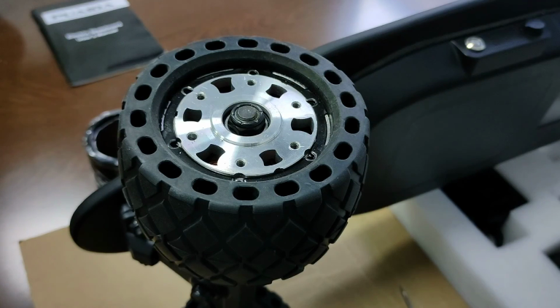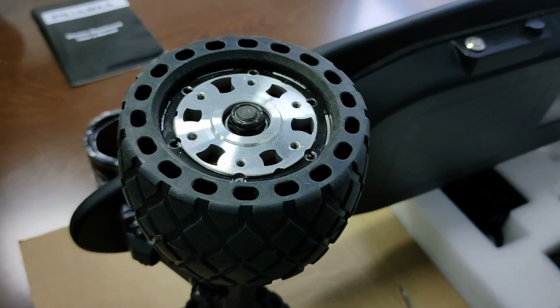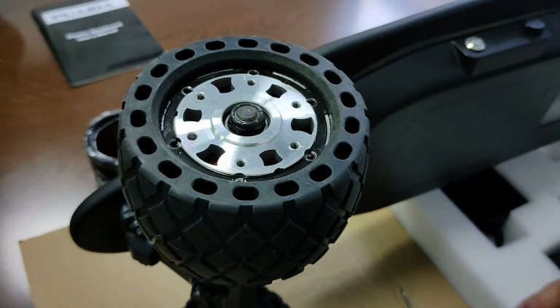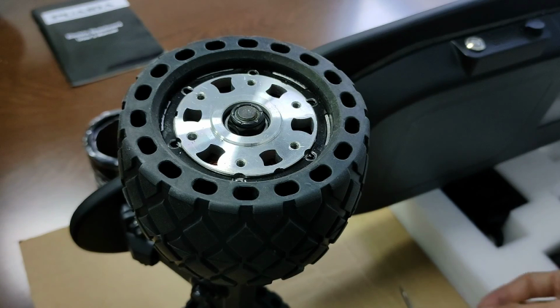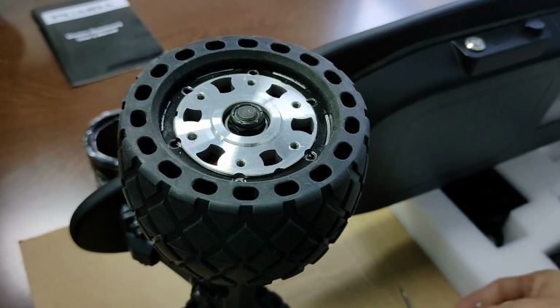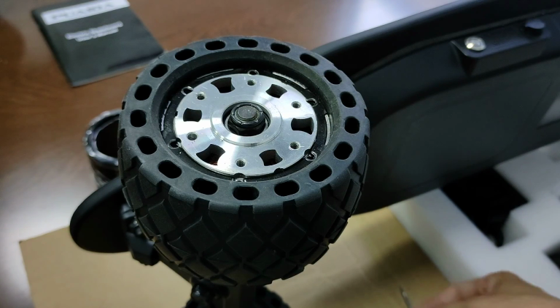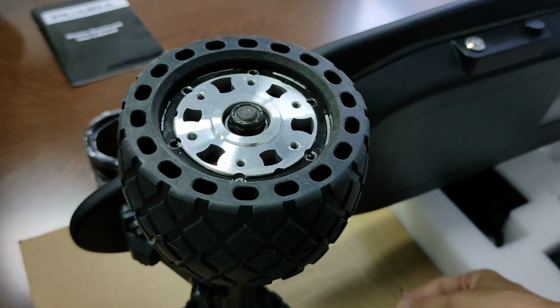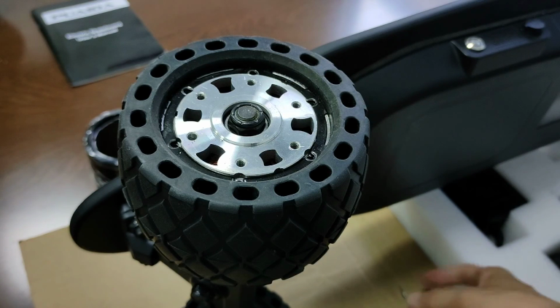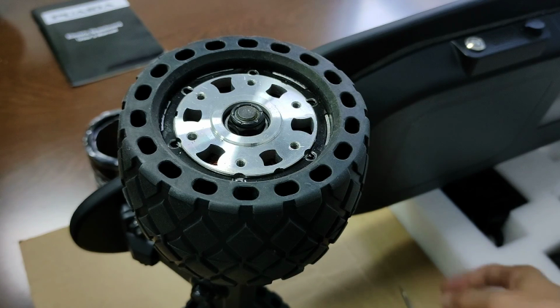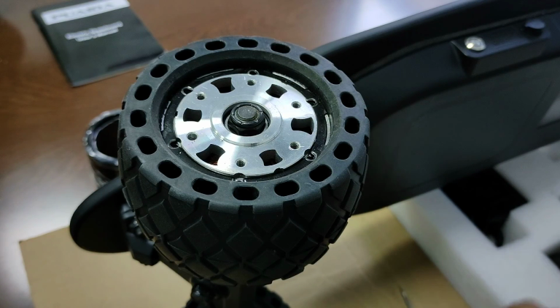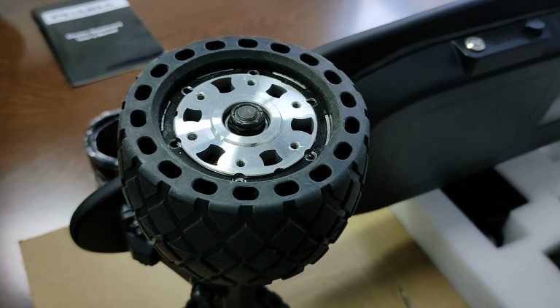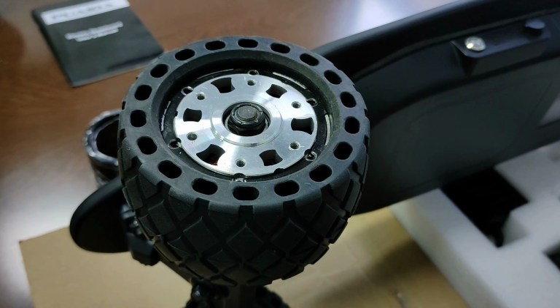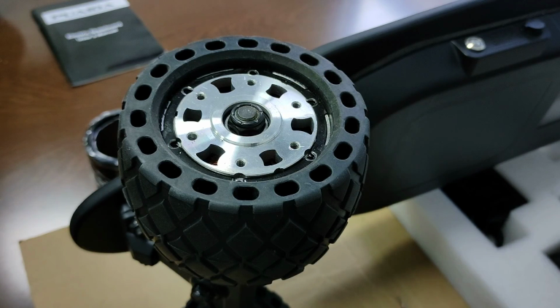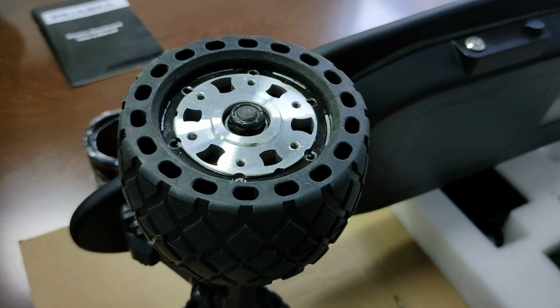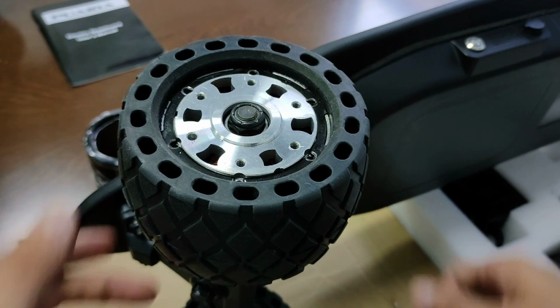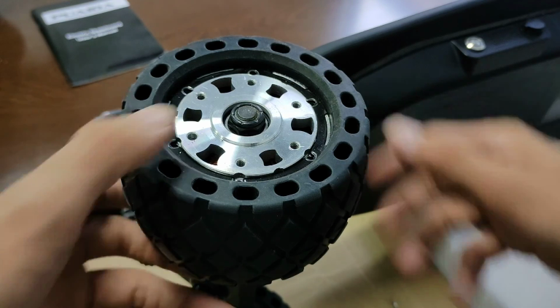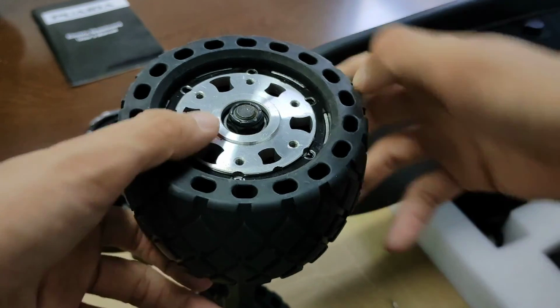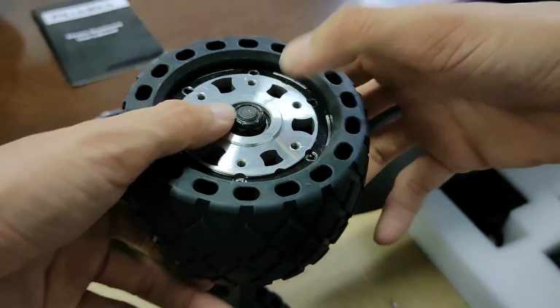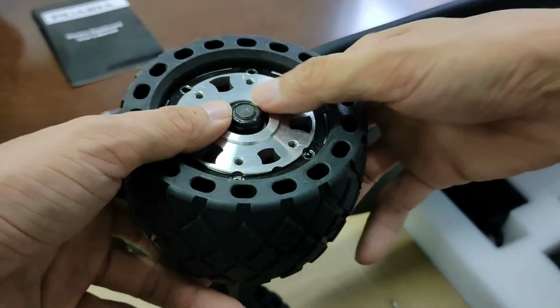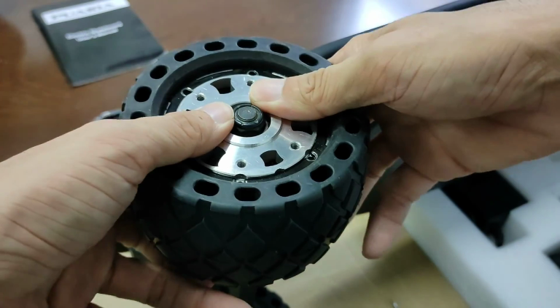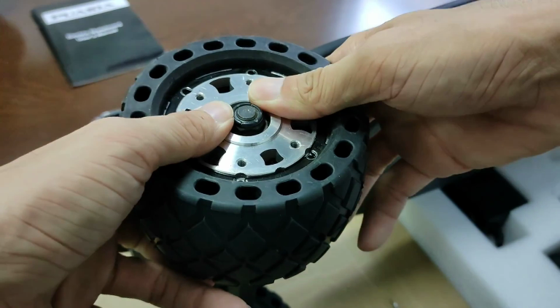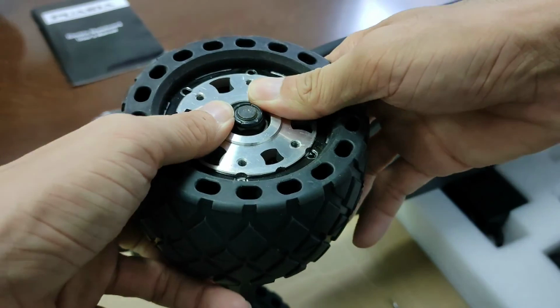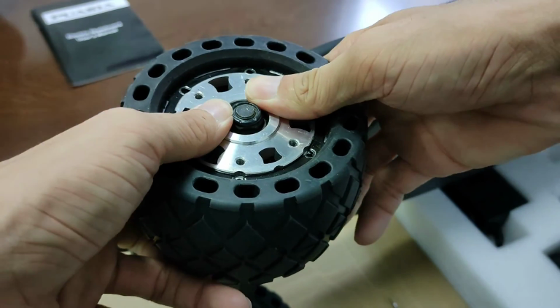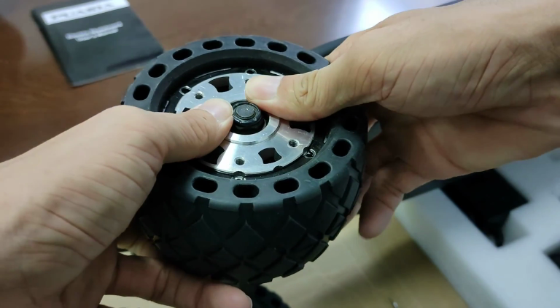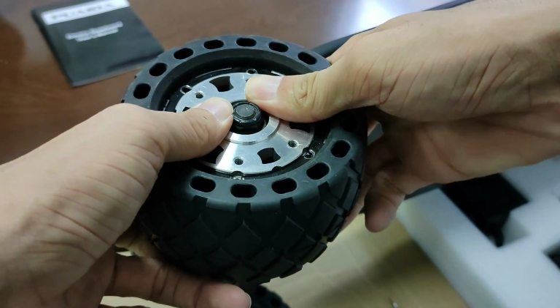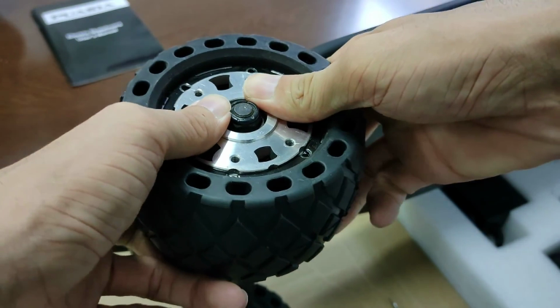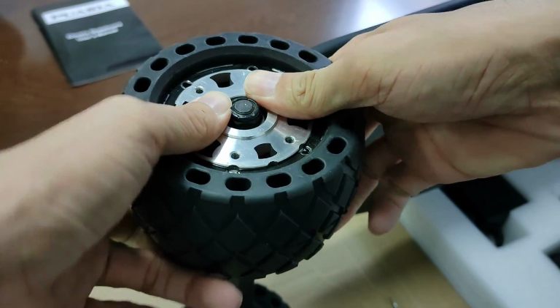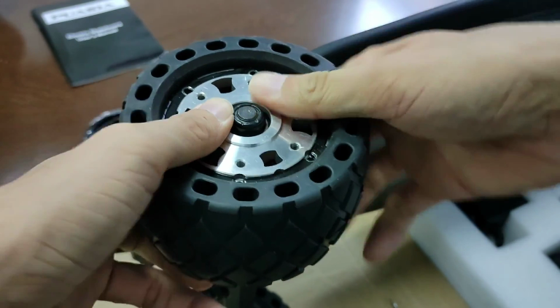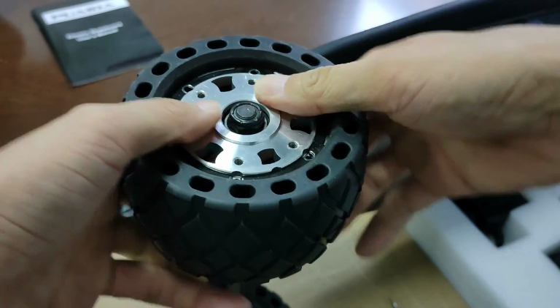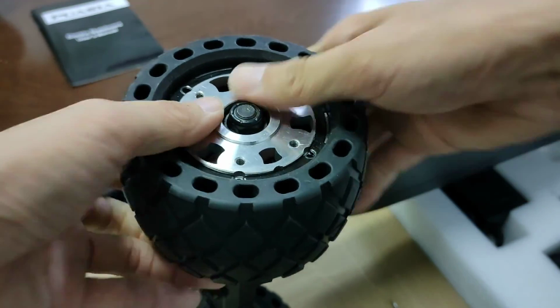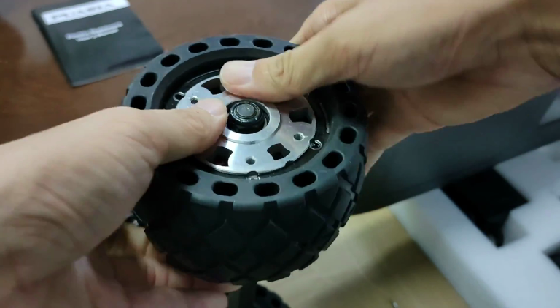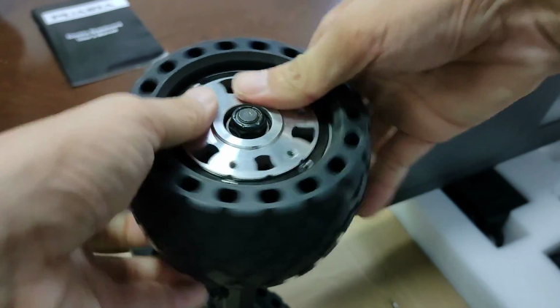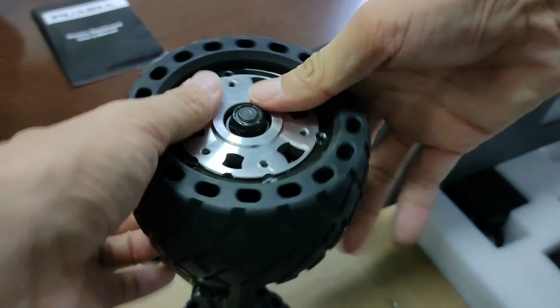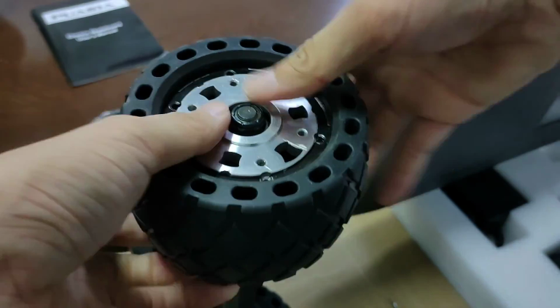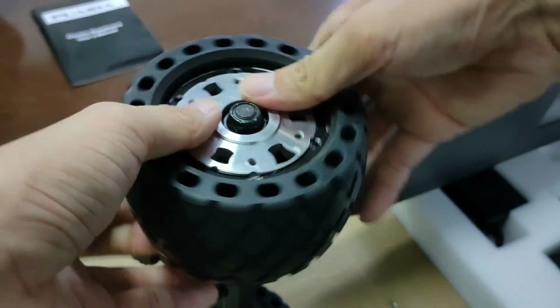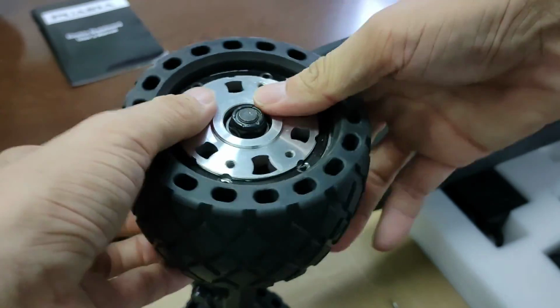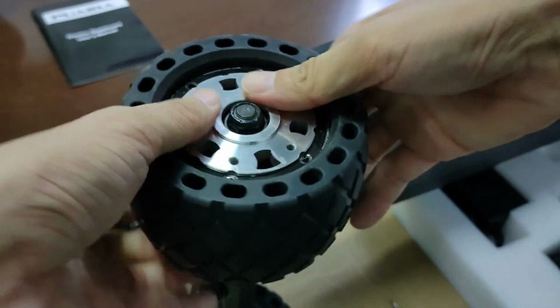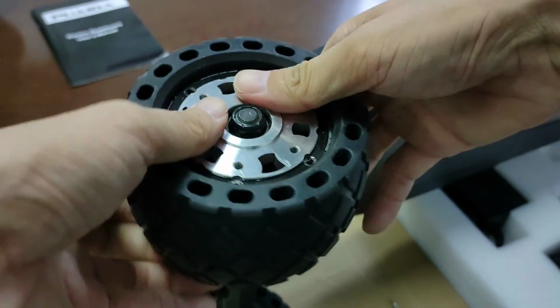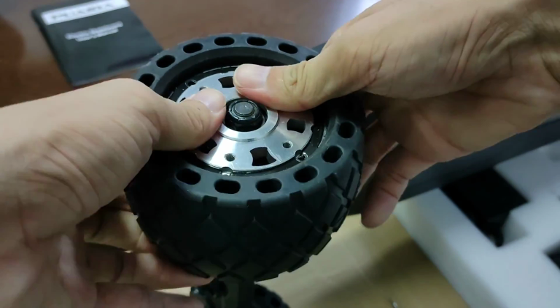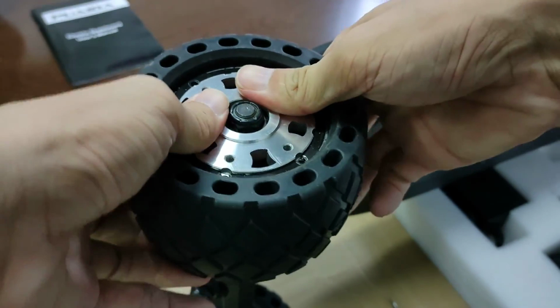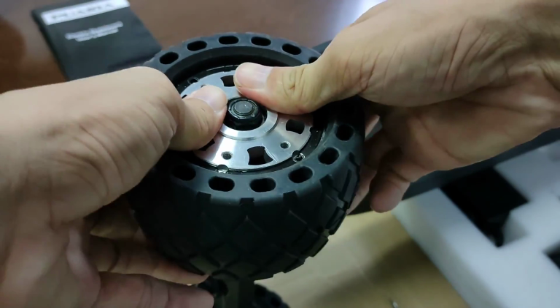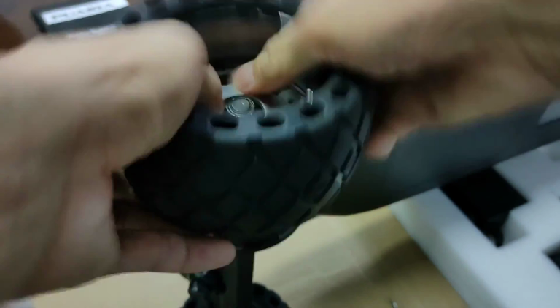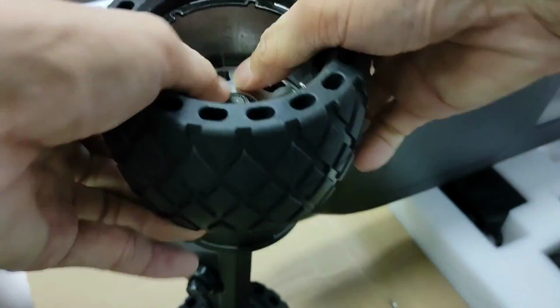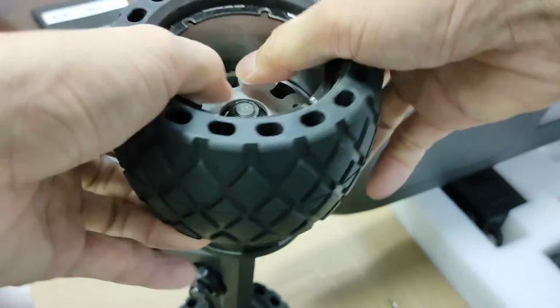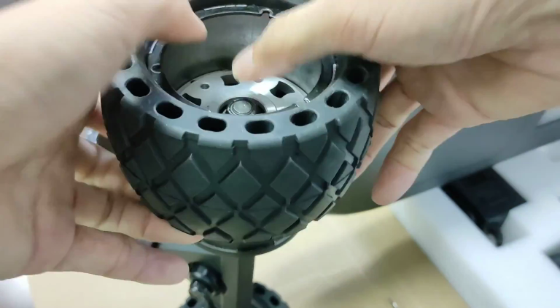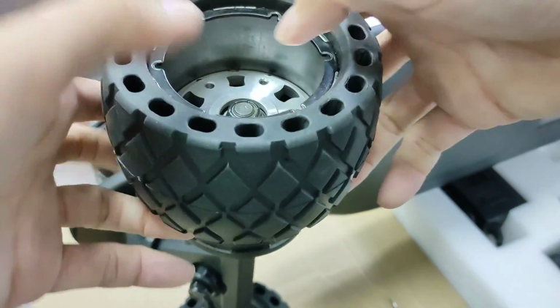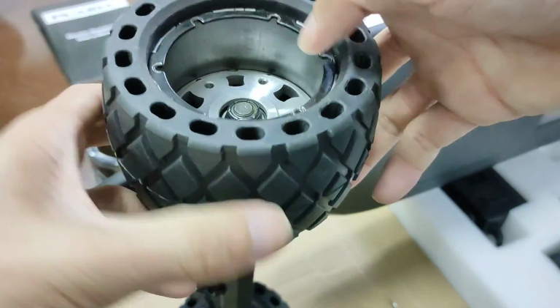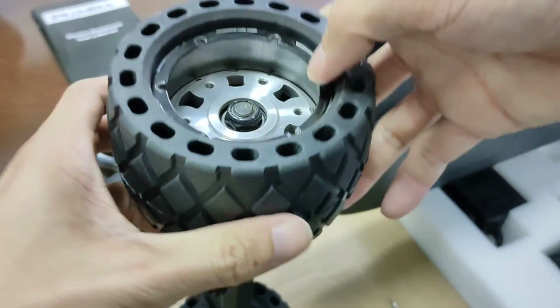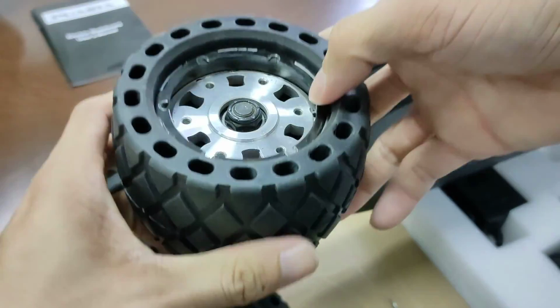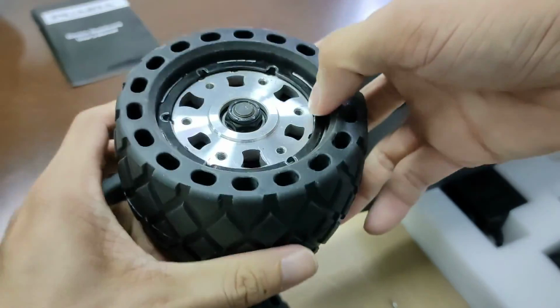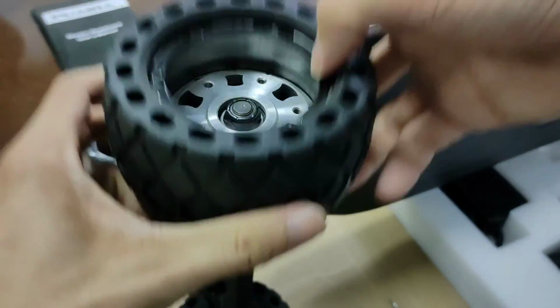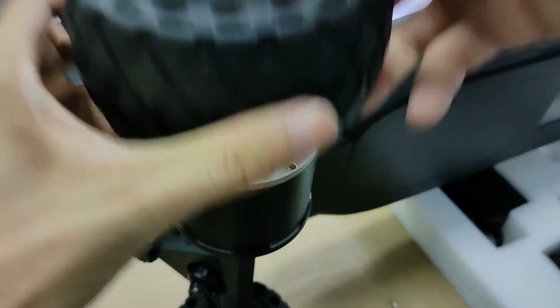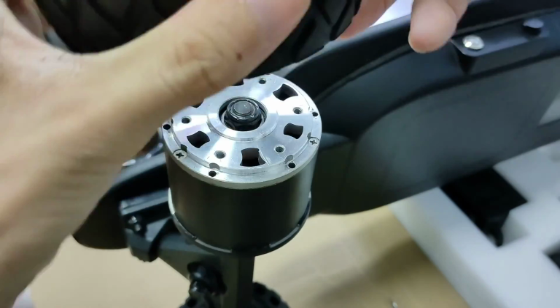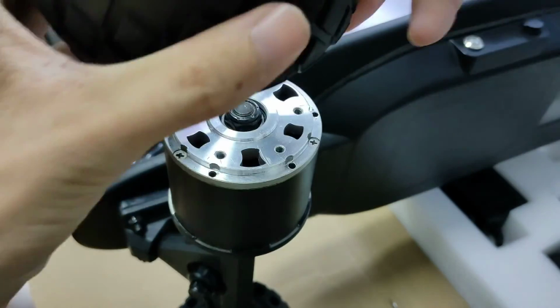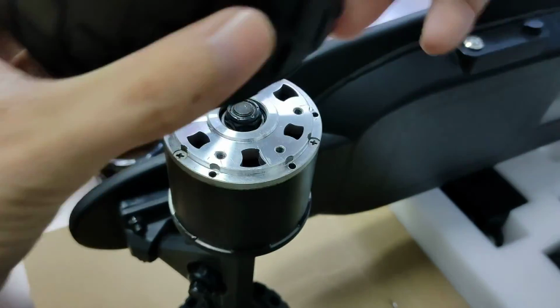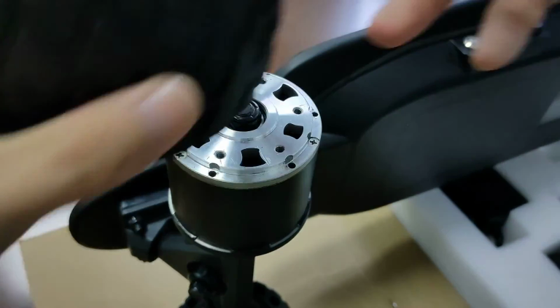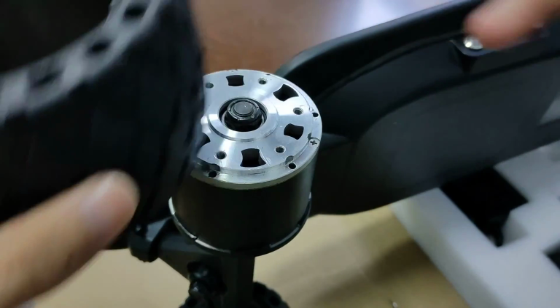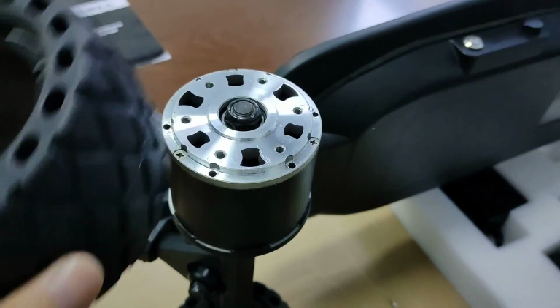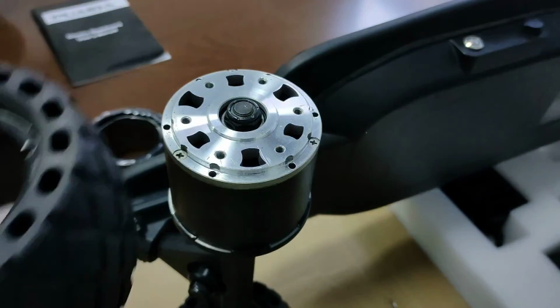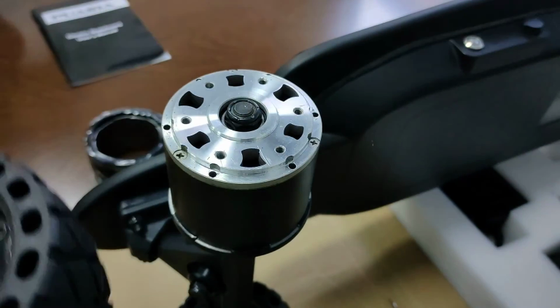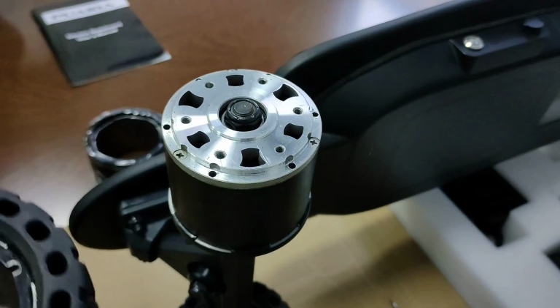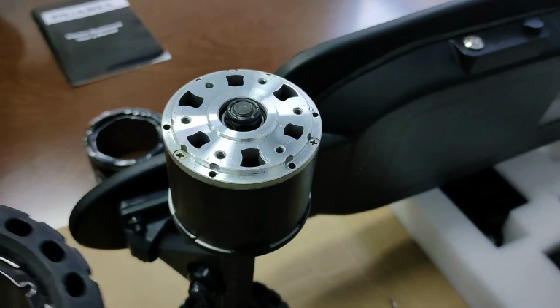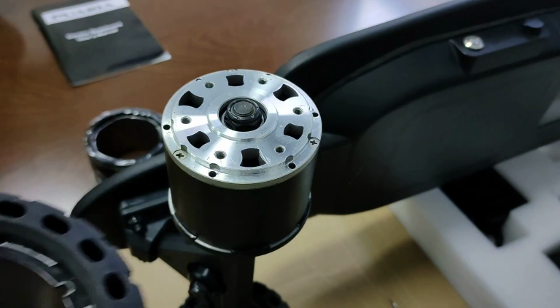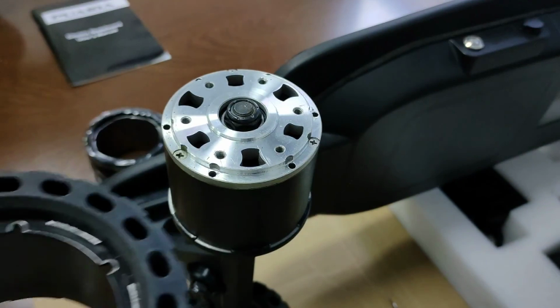Now grab with both hands on either side of the rubber sleeve and do one tuck straight back and it should slide off.